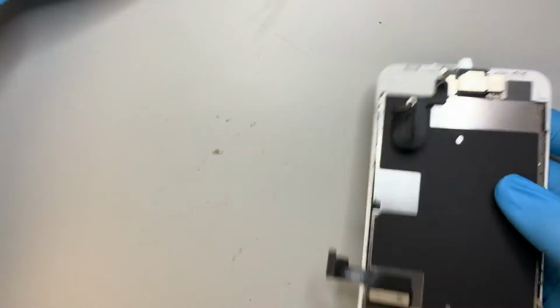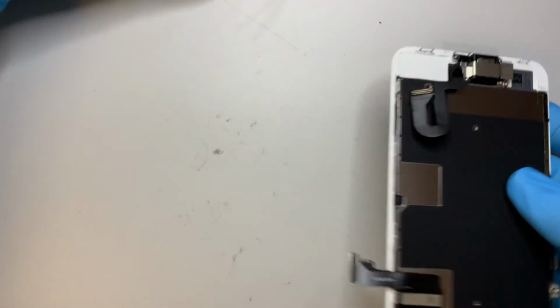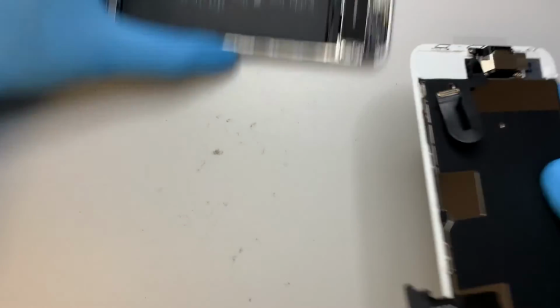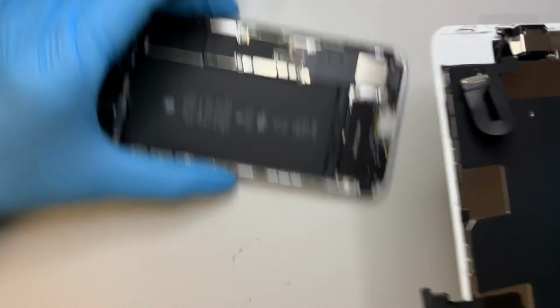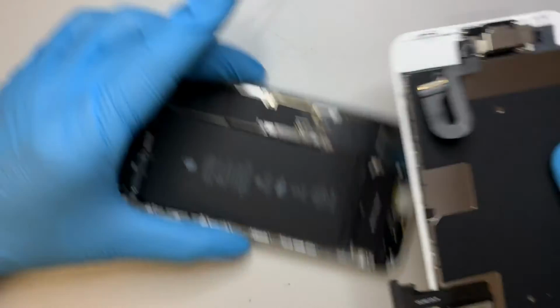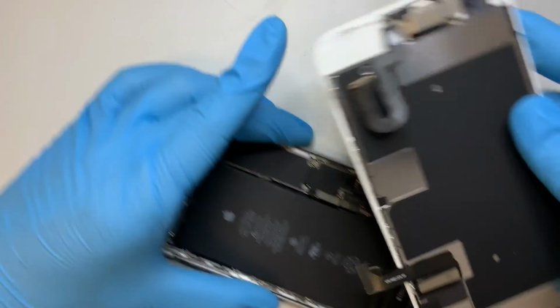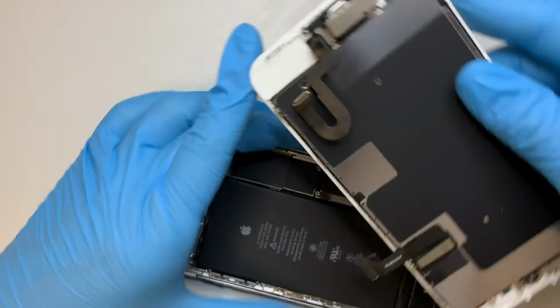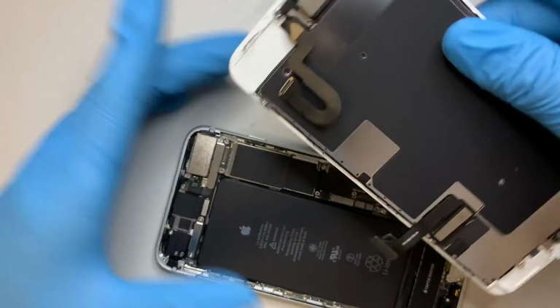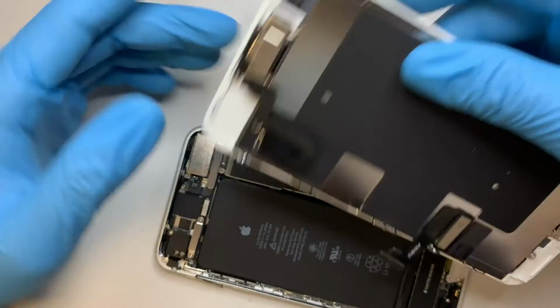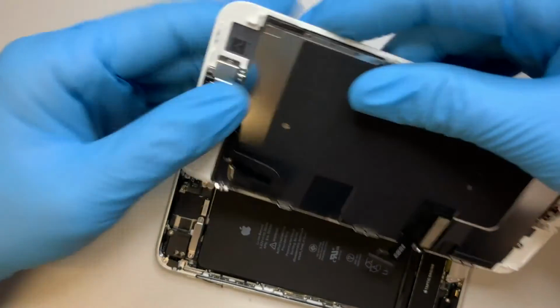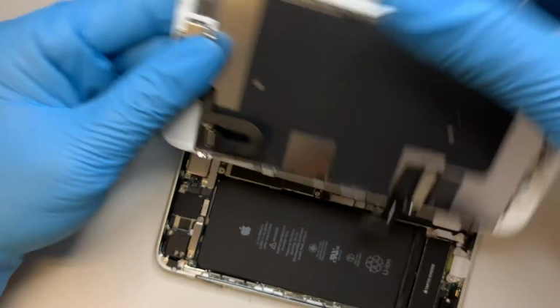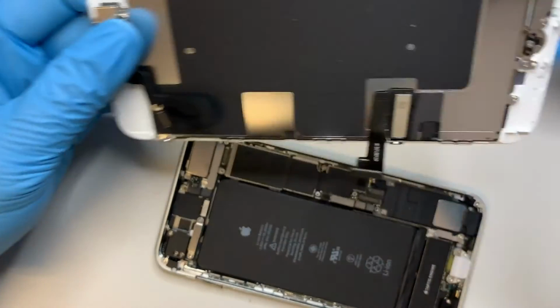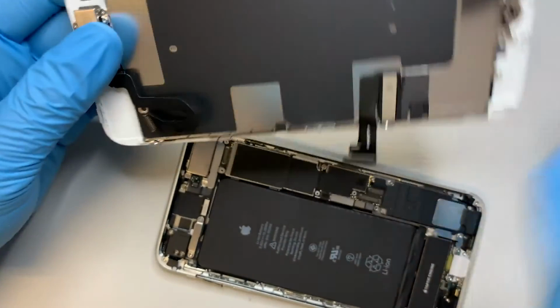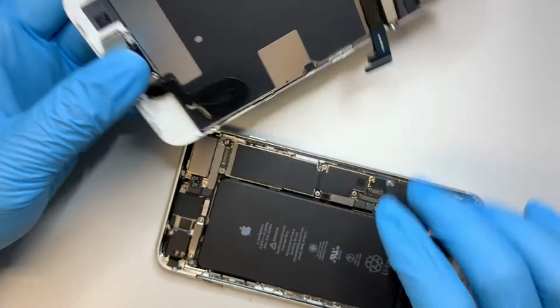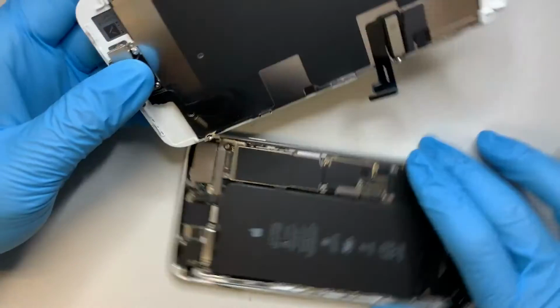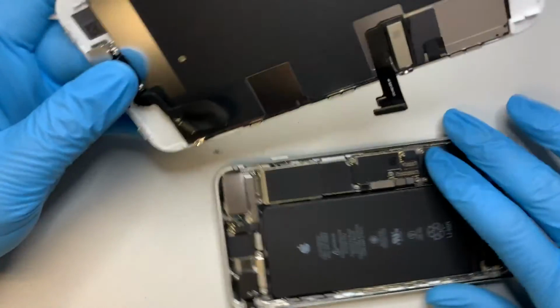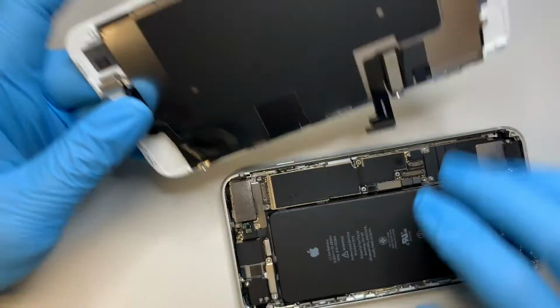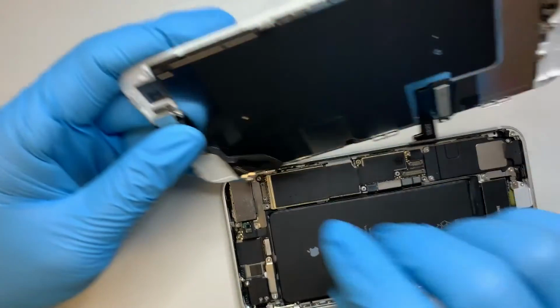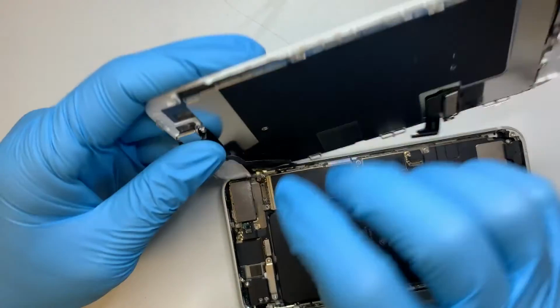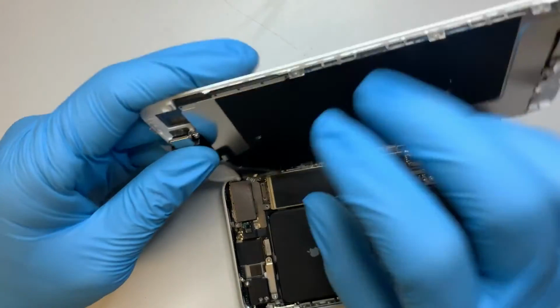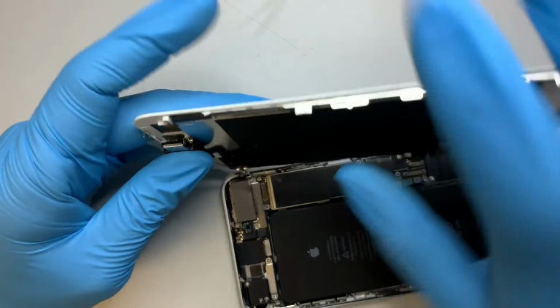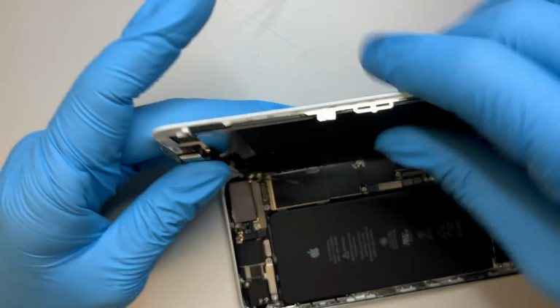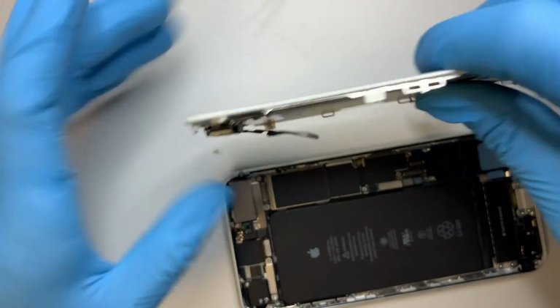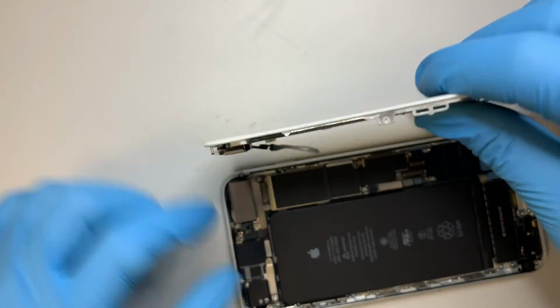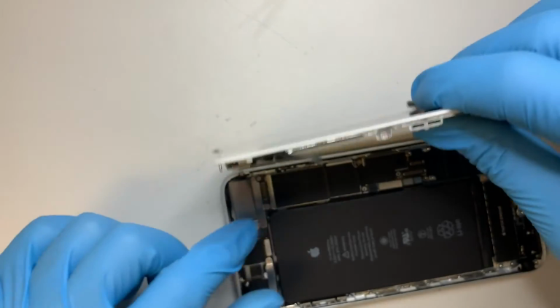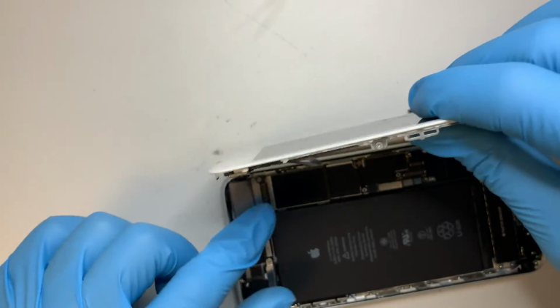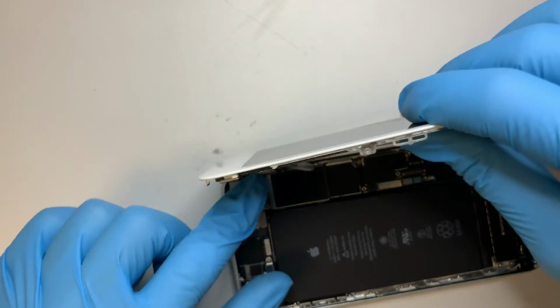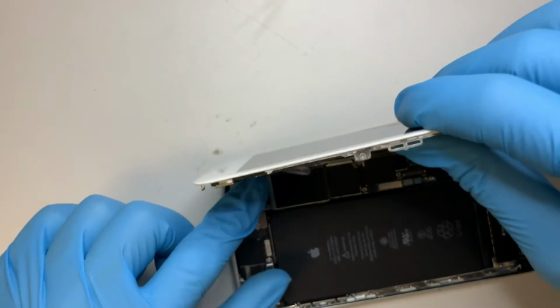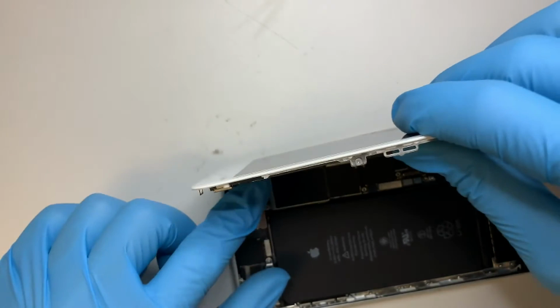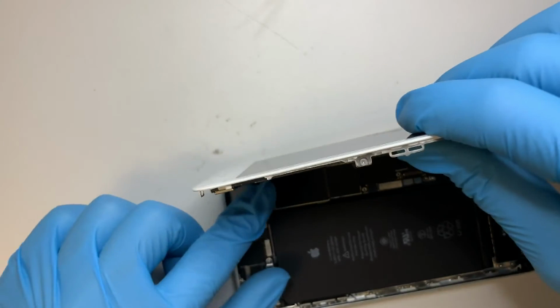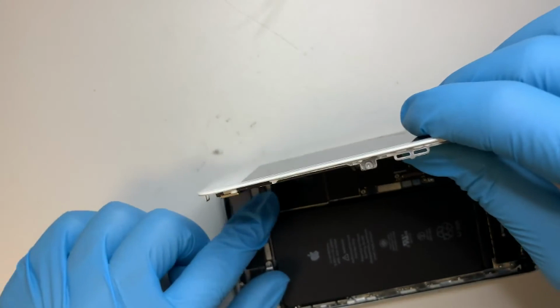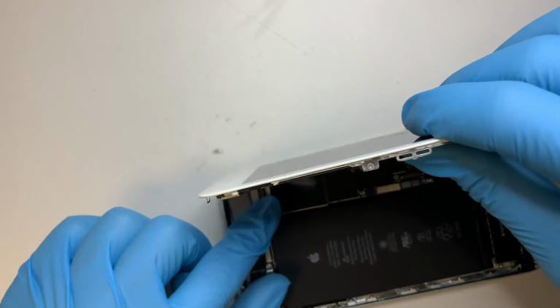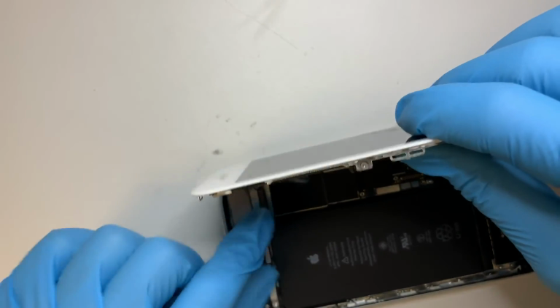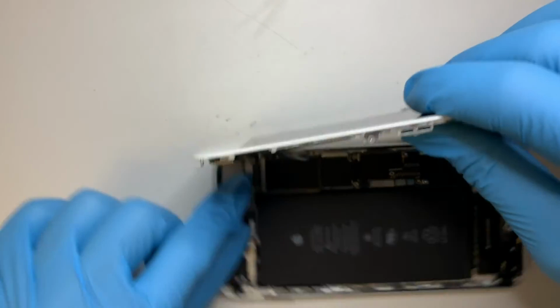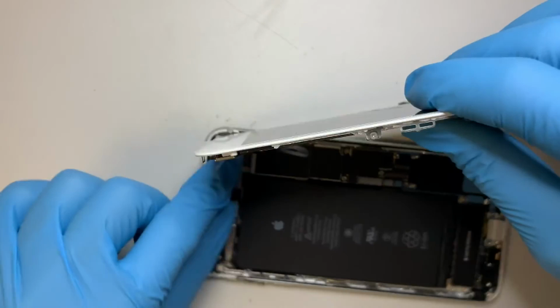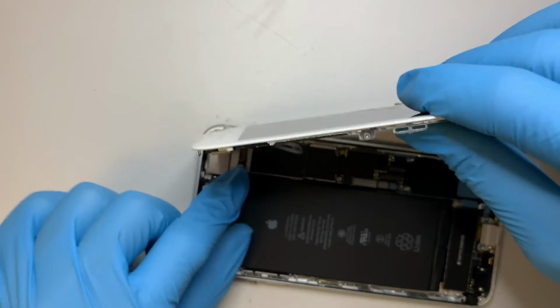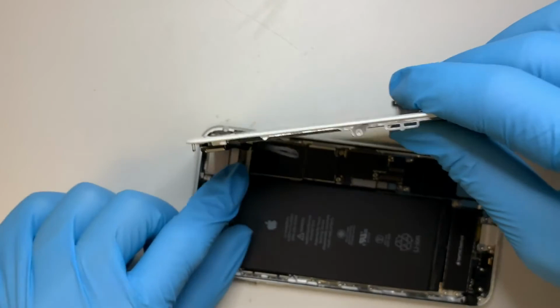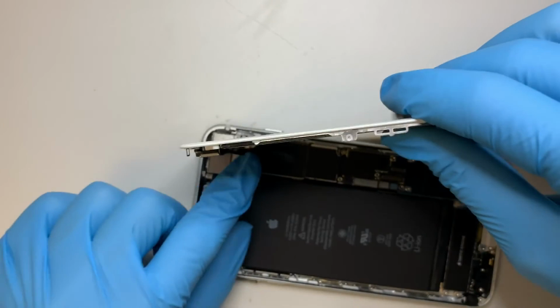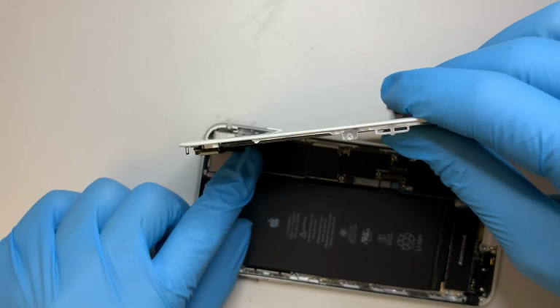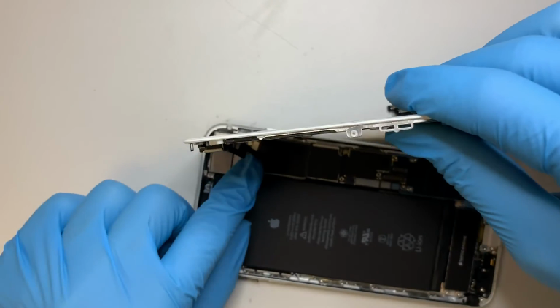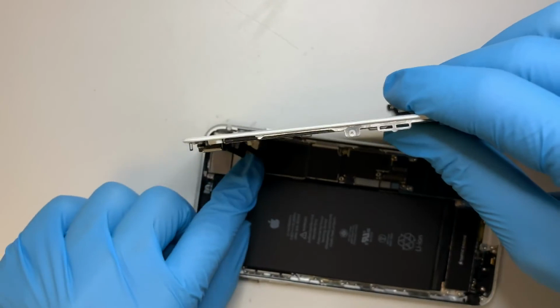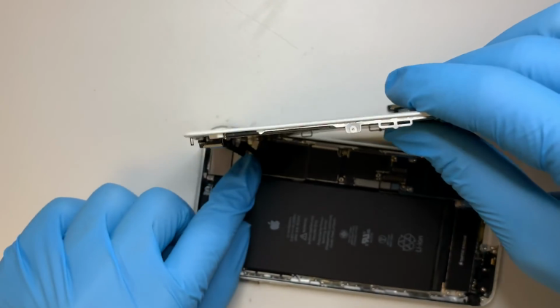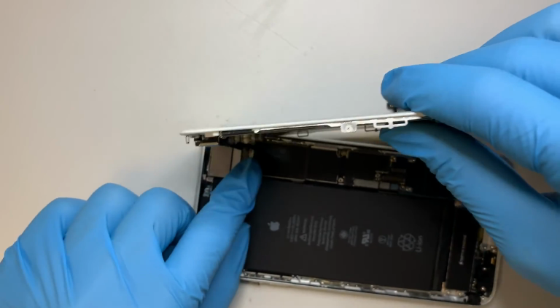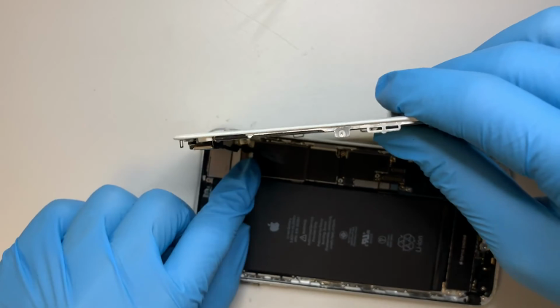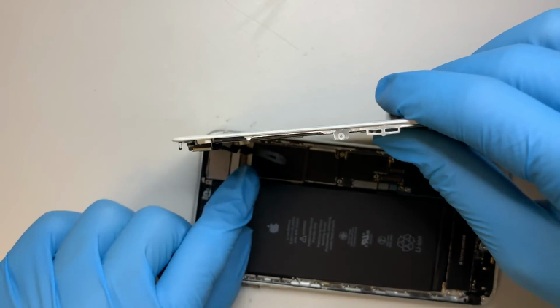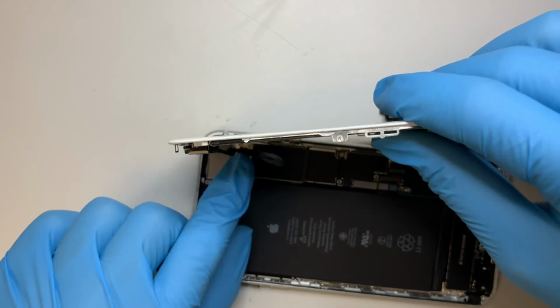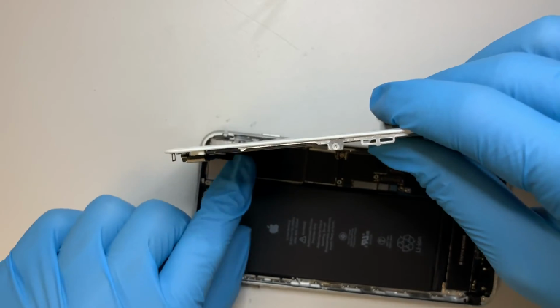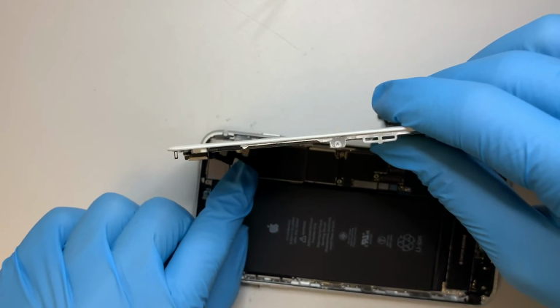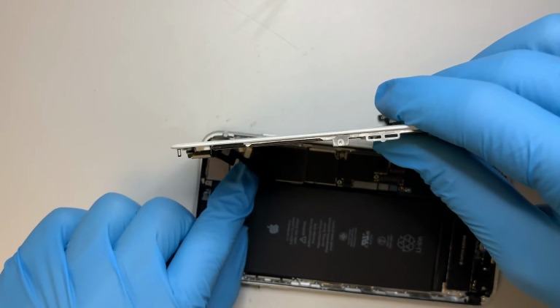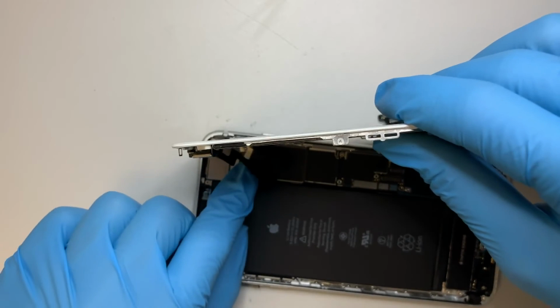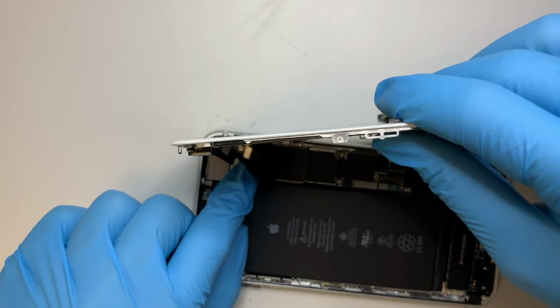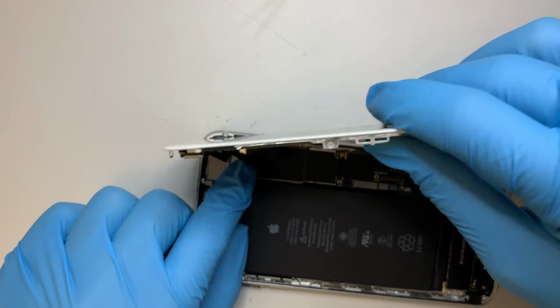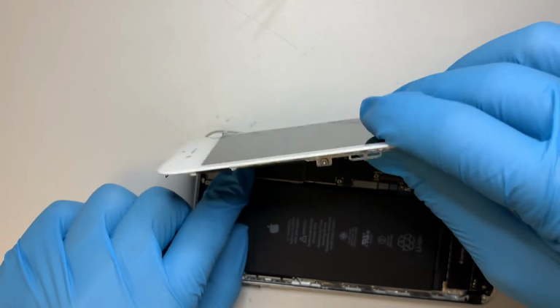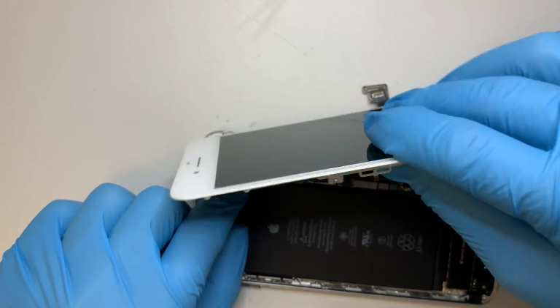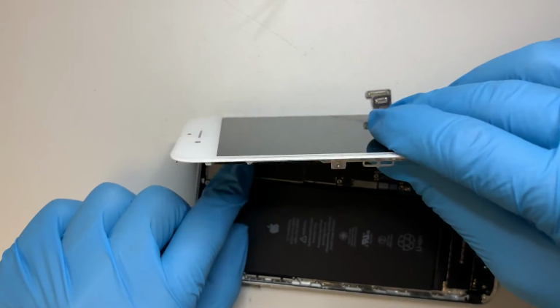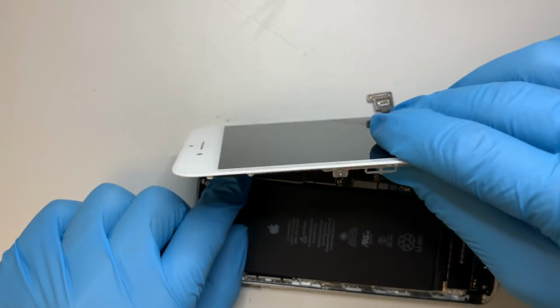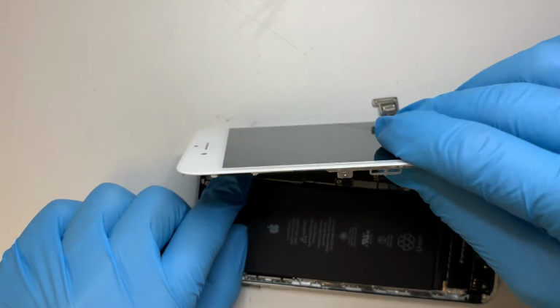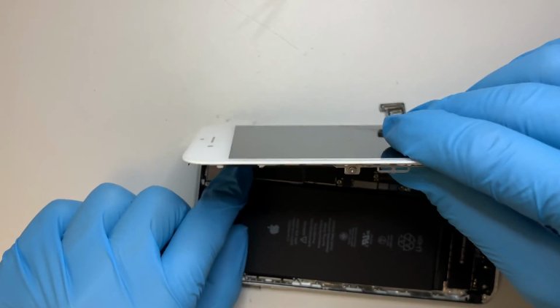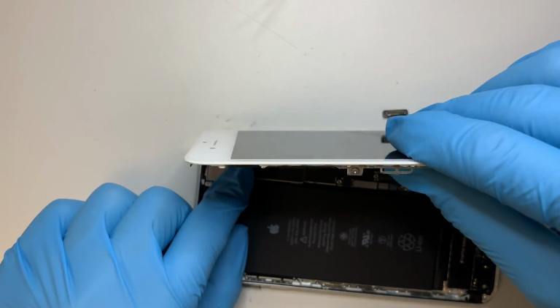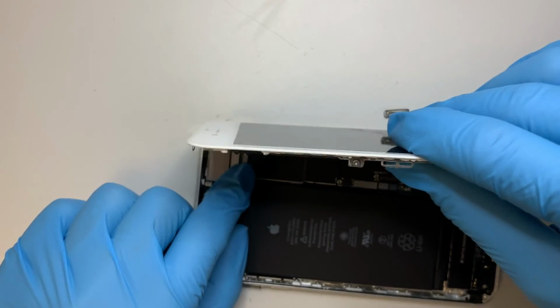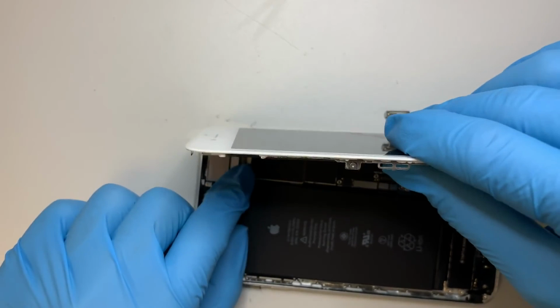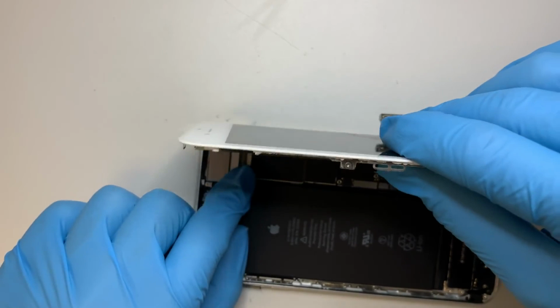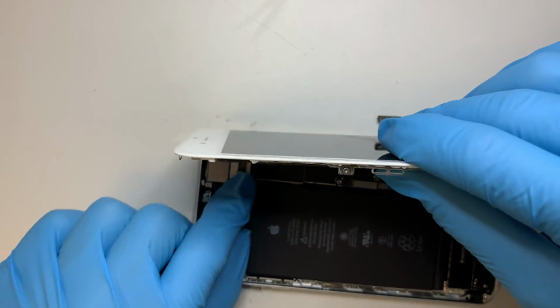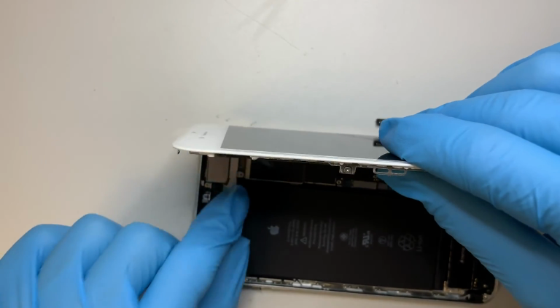We have the new screen installed. Come back and finish up connecting the flex cable.